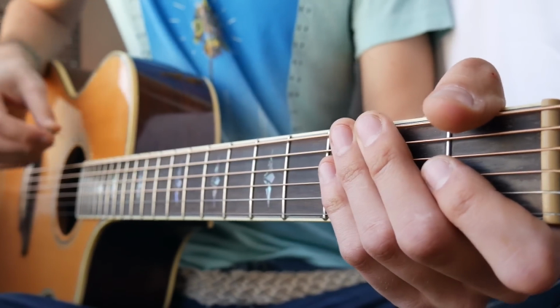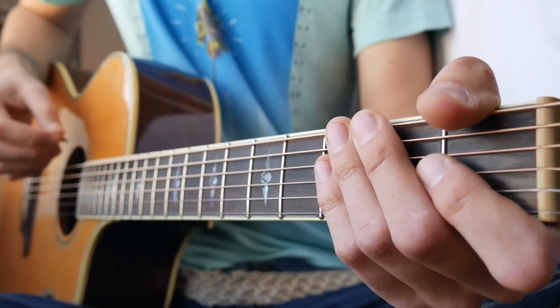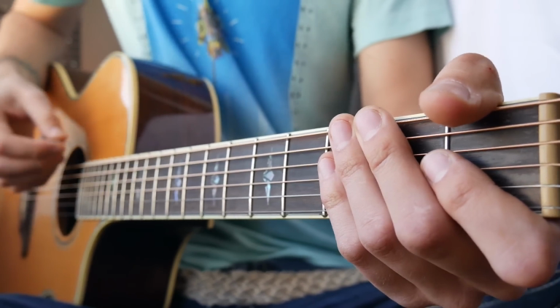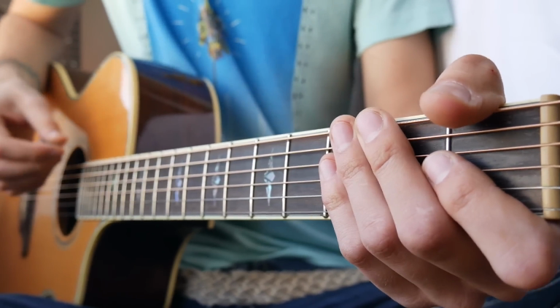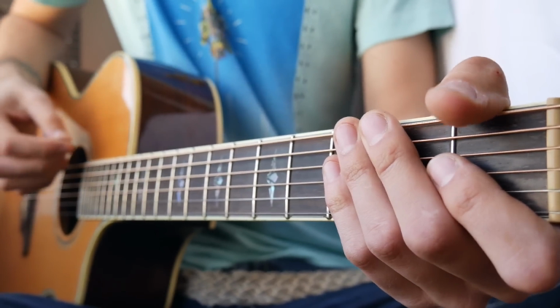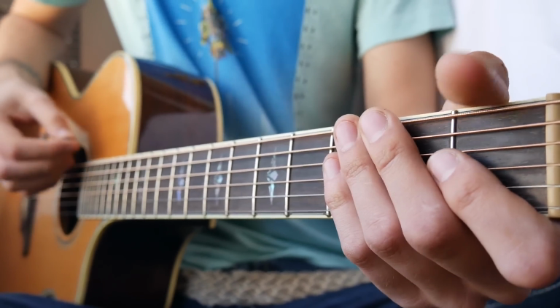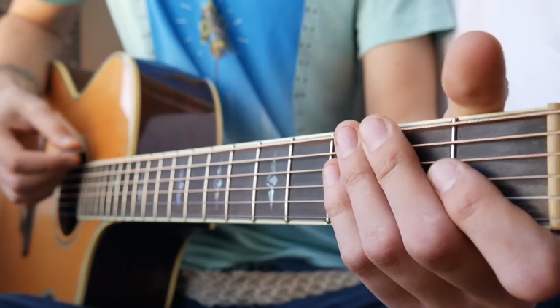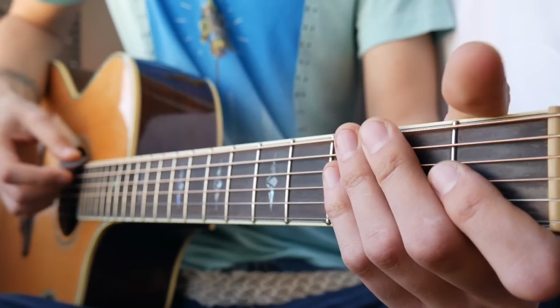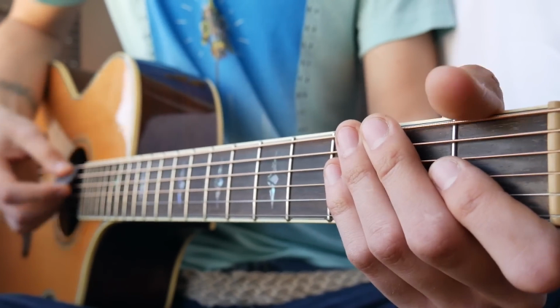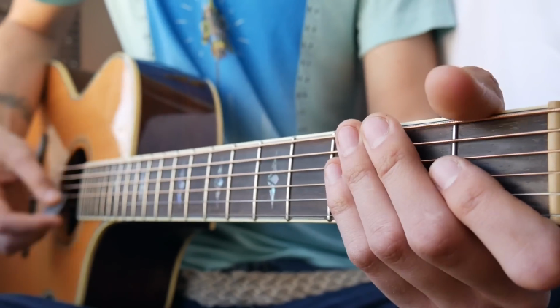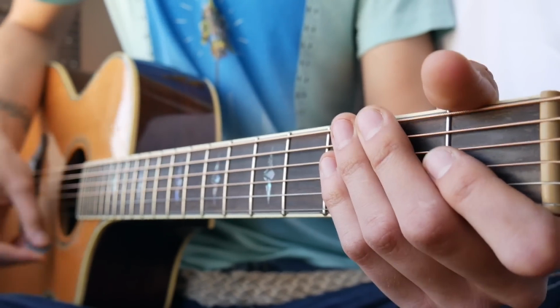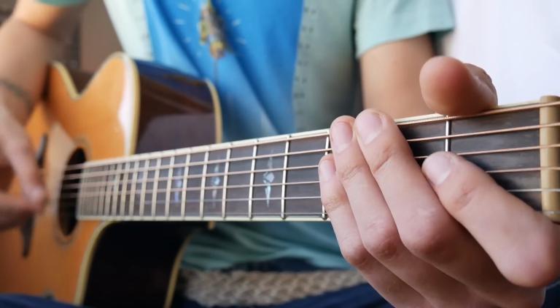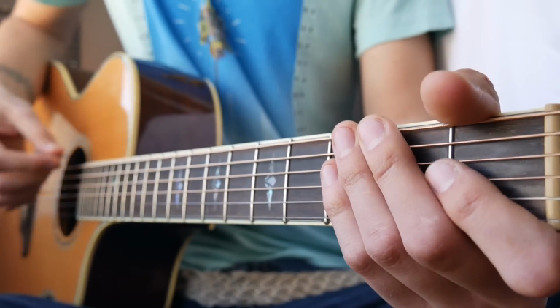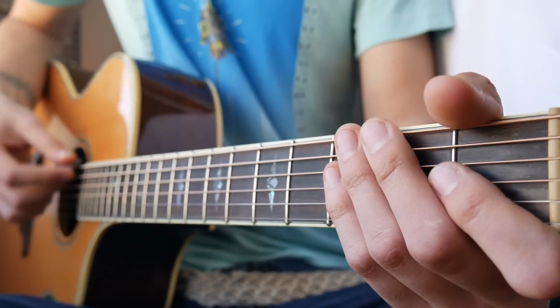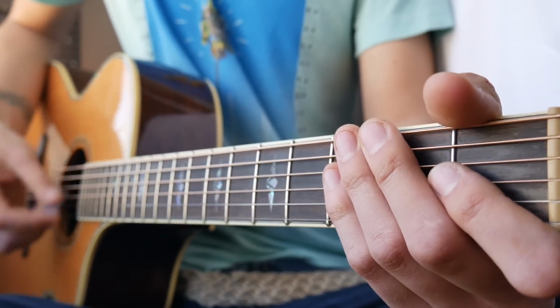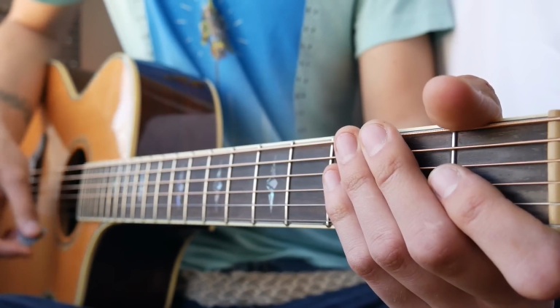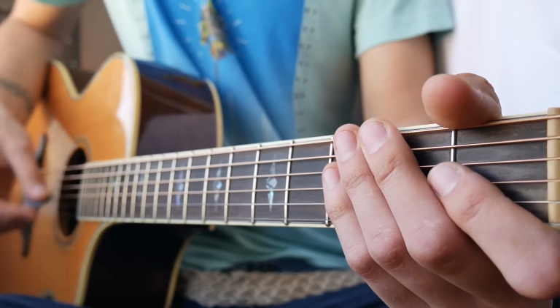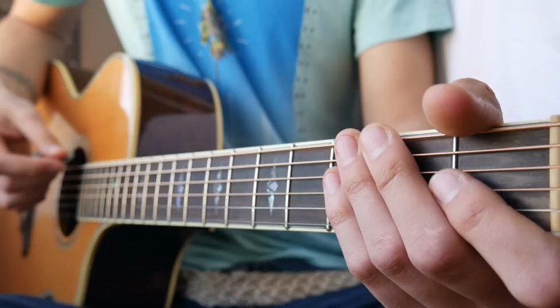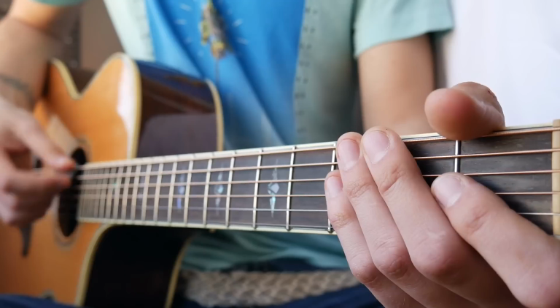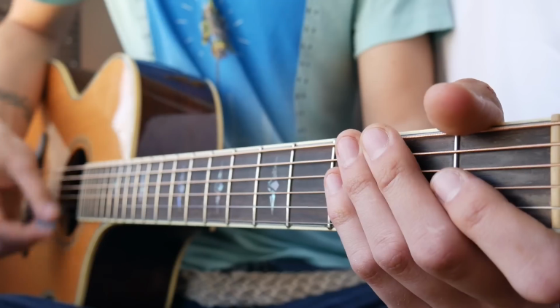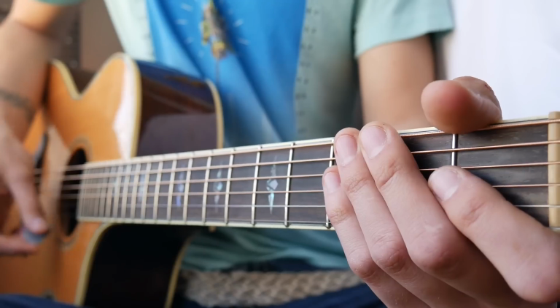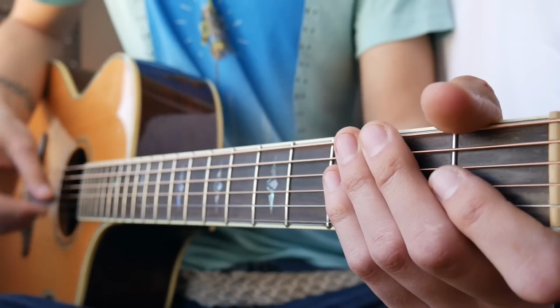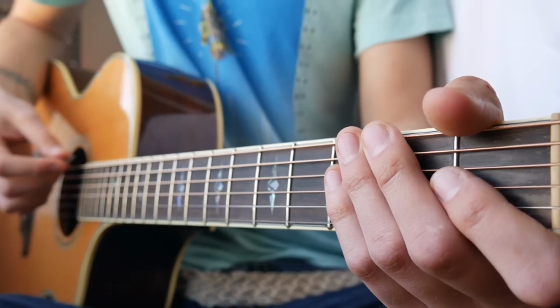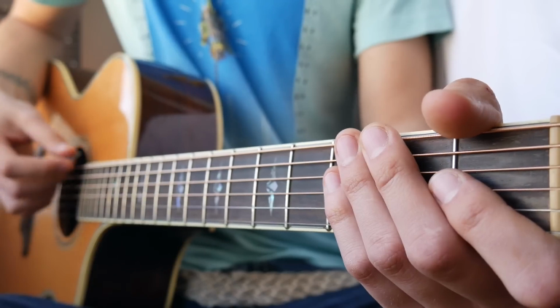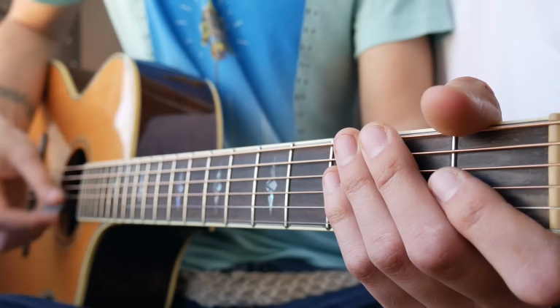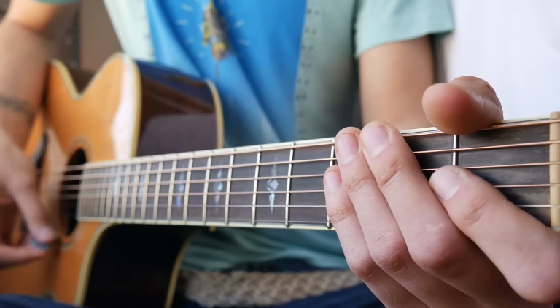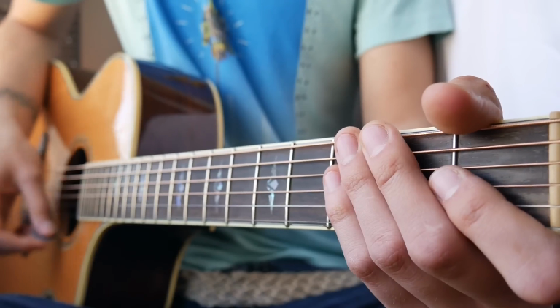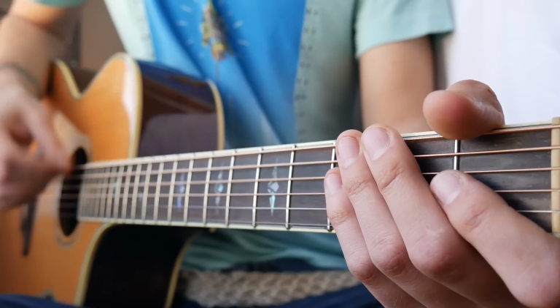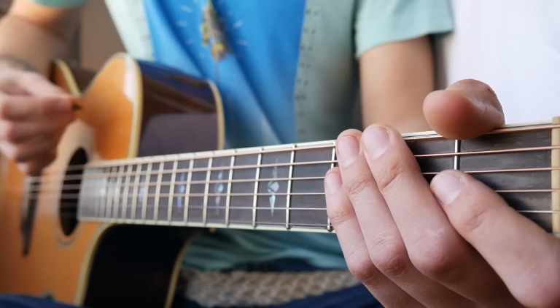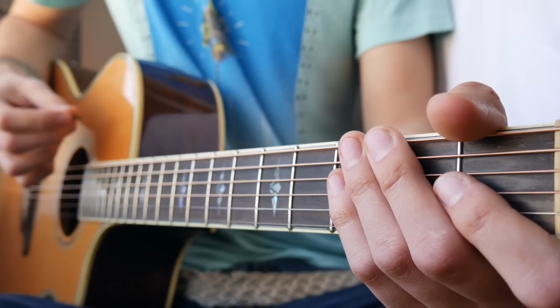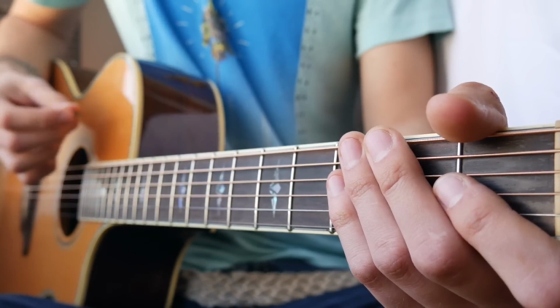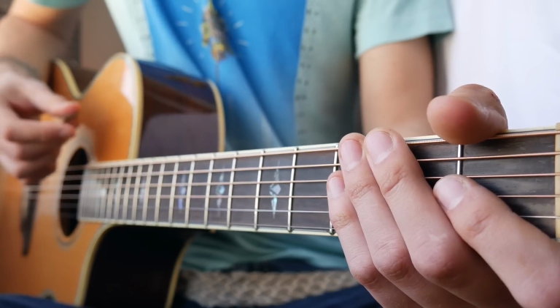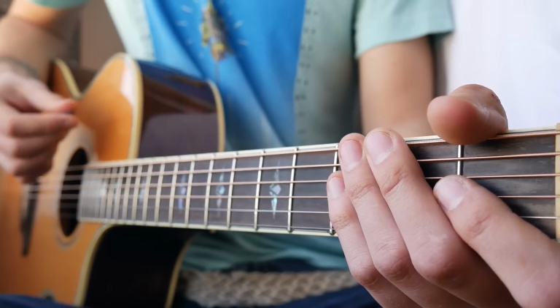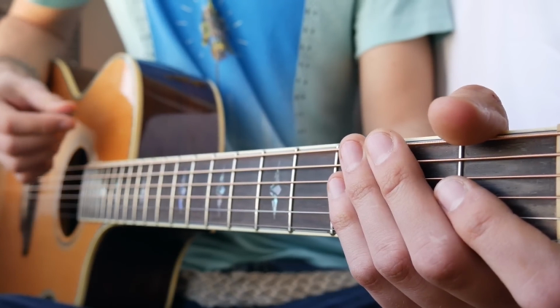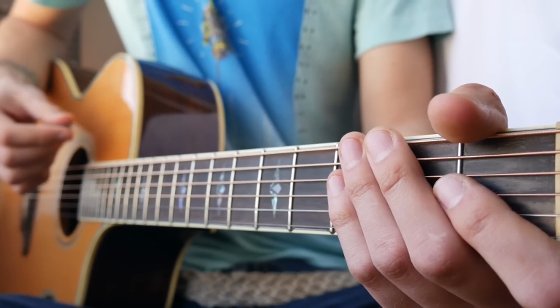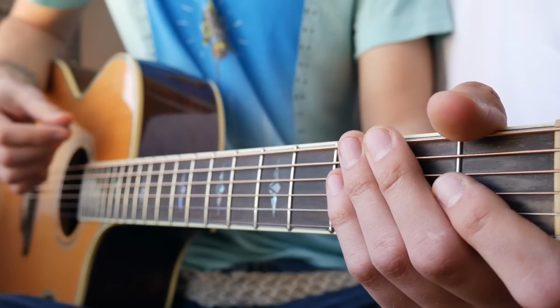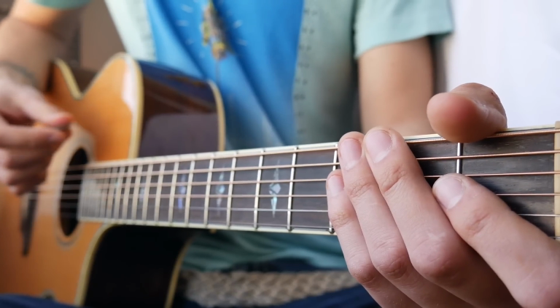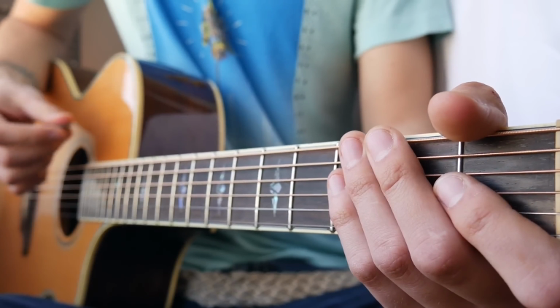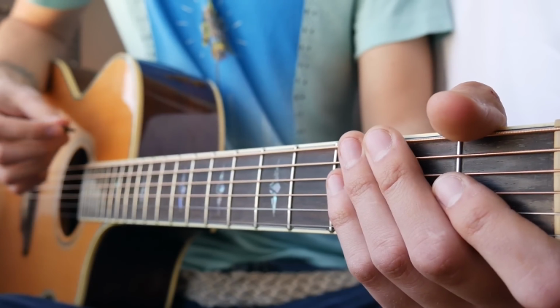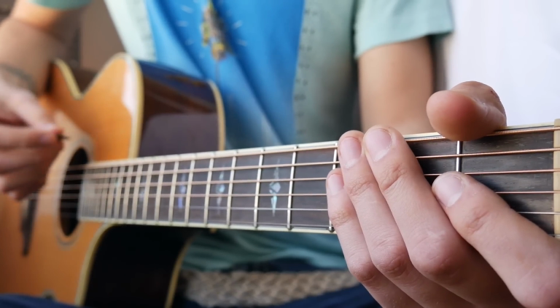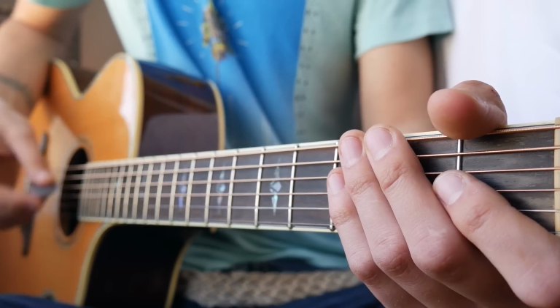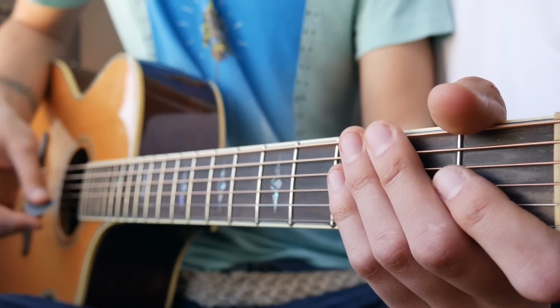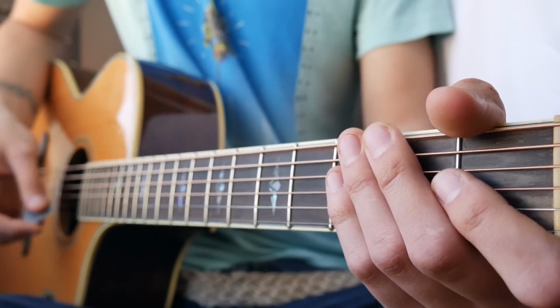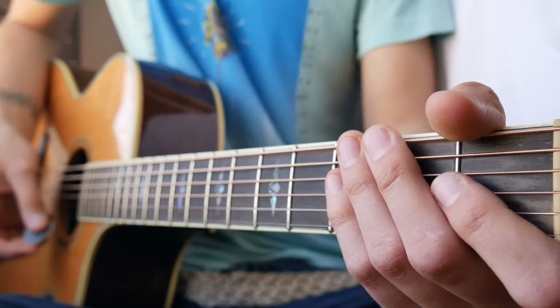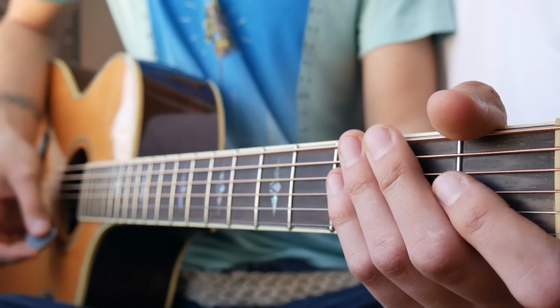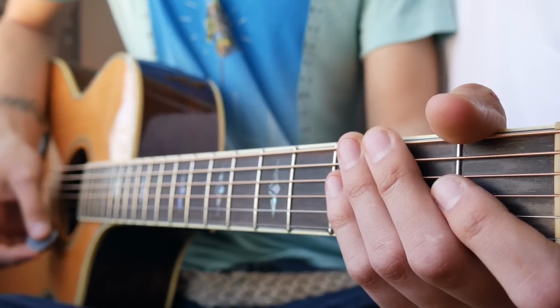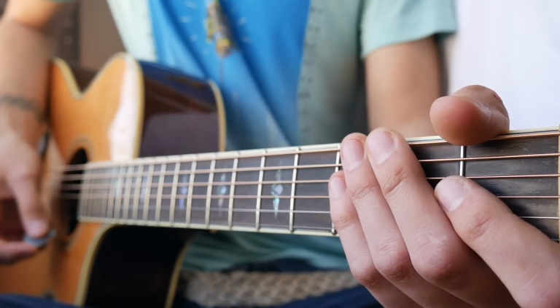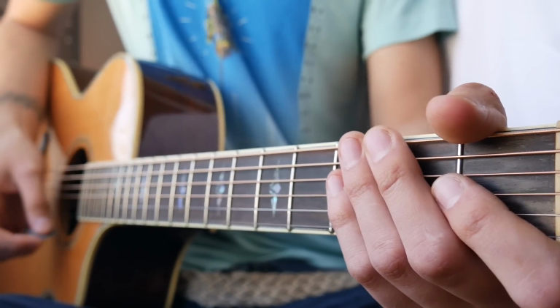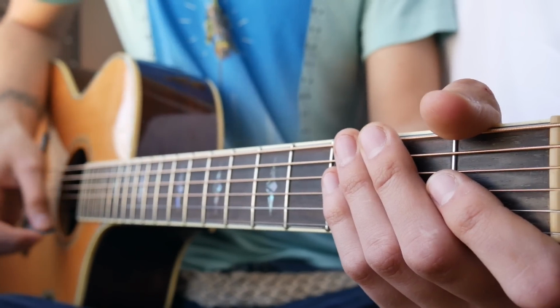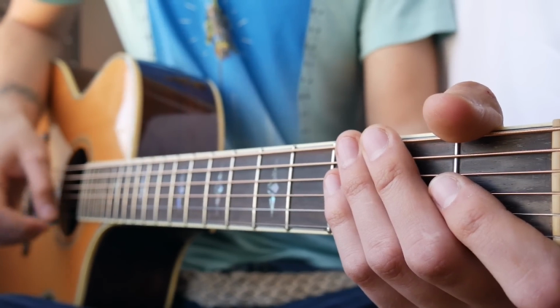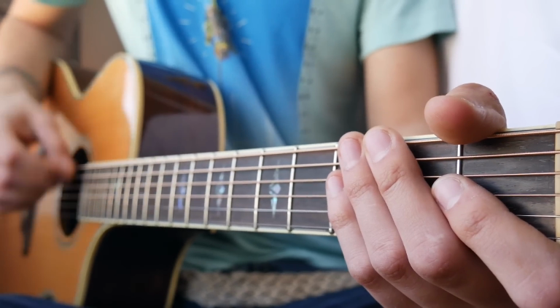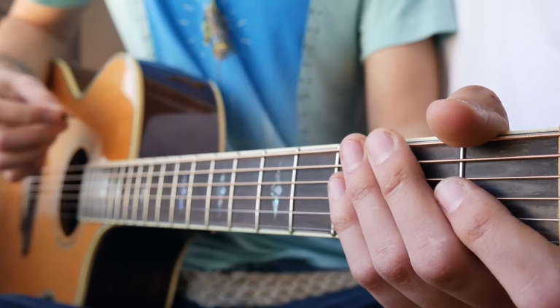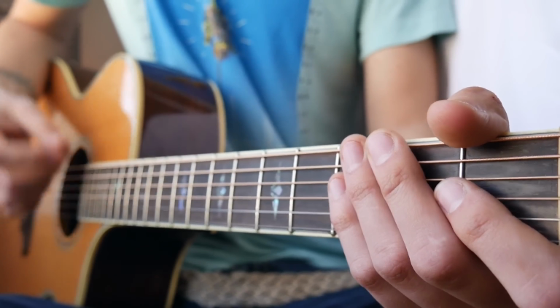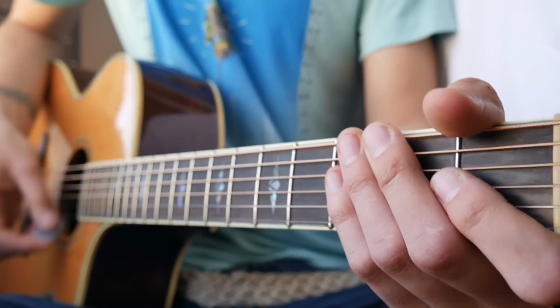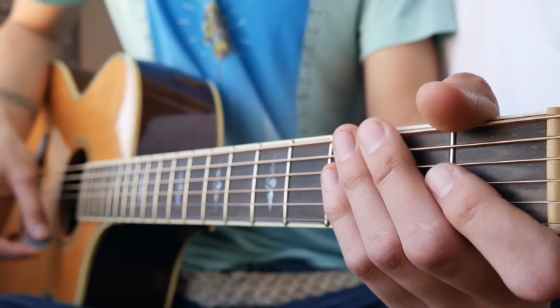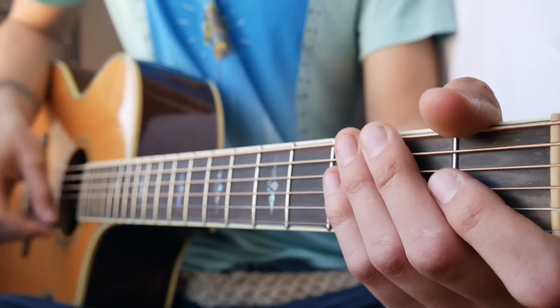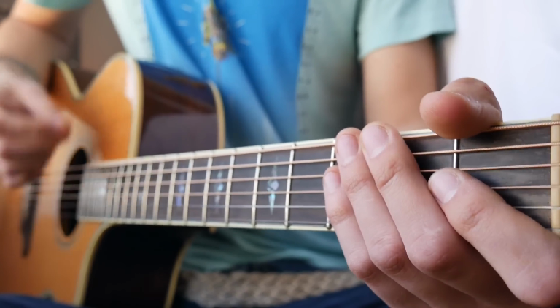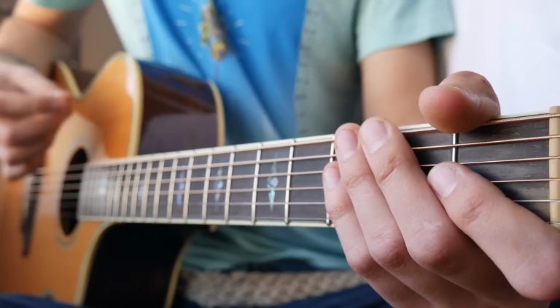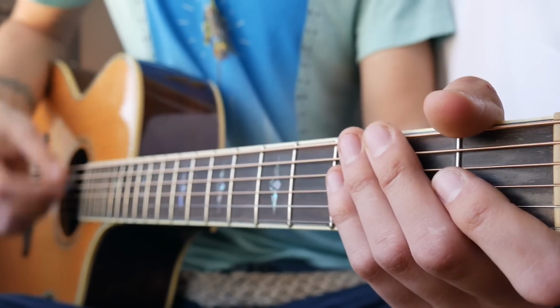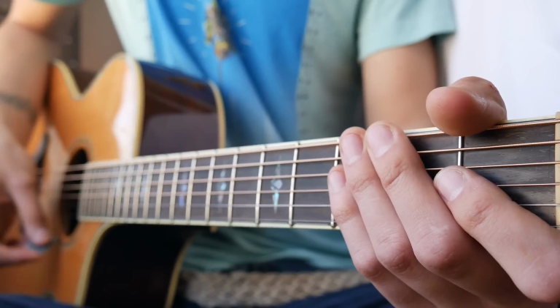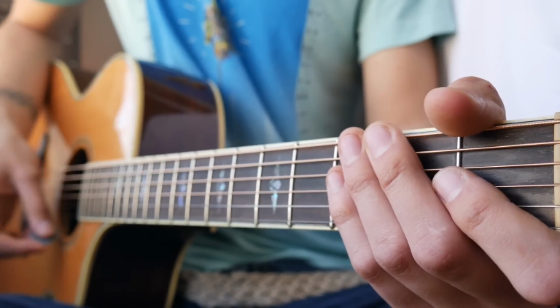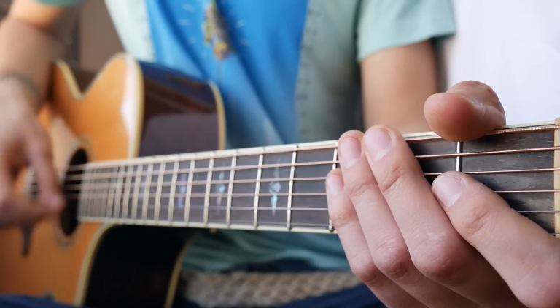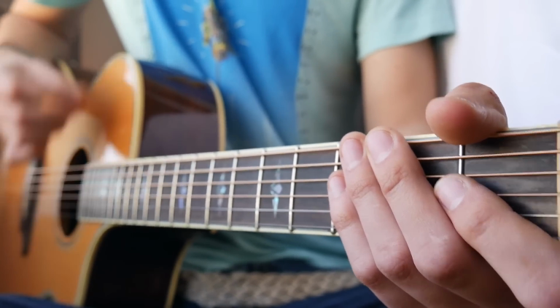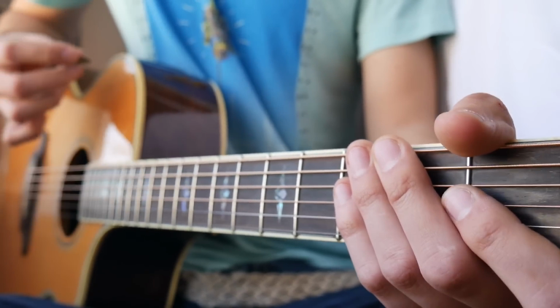It's going to be down, down, down, down, up, and then a slight pause, and we're going to do up, down, up, down, up.